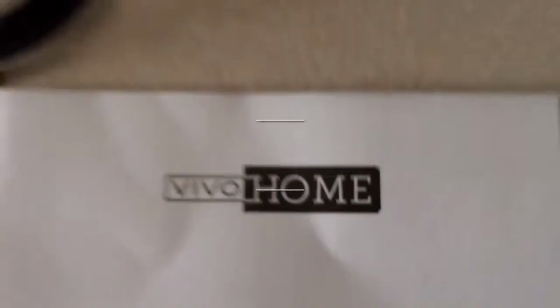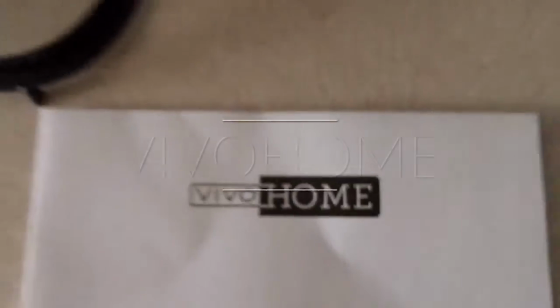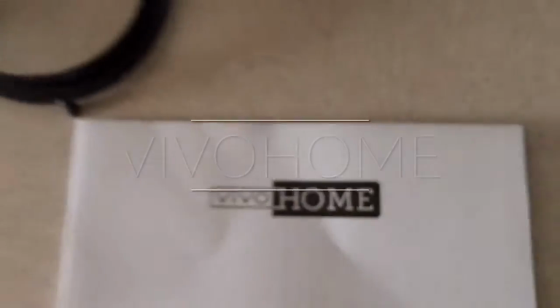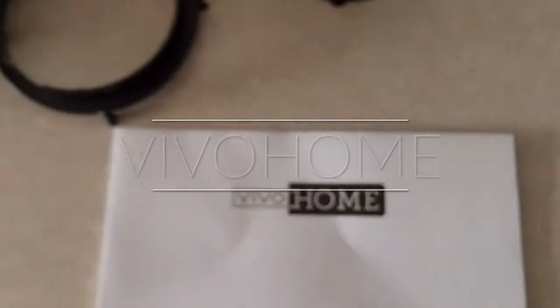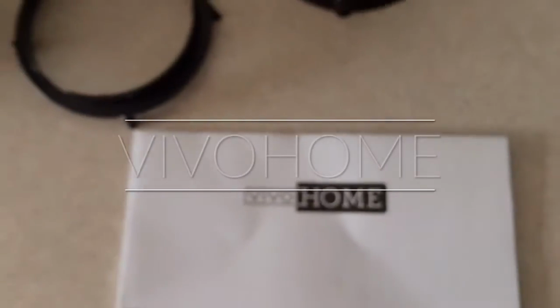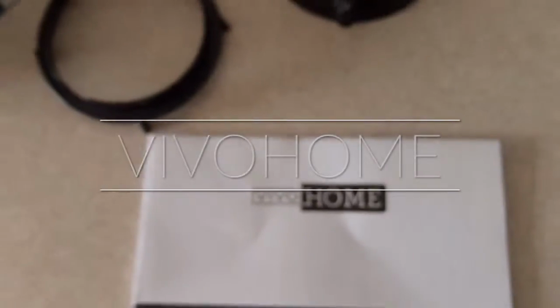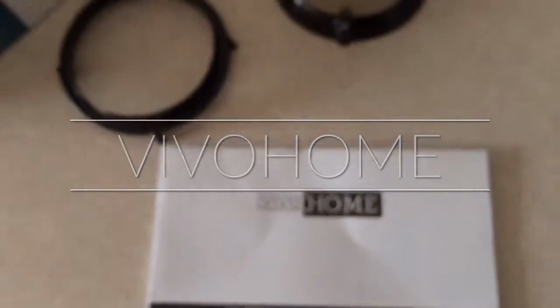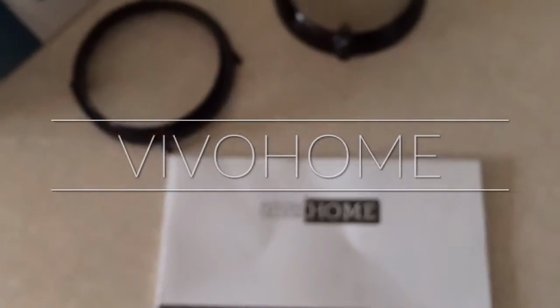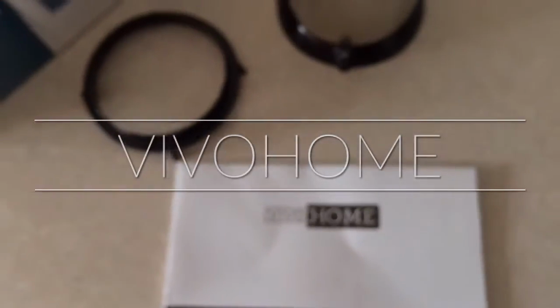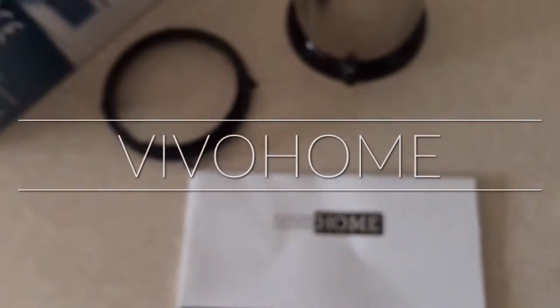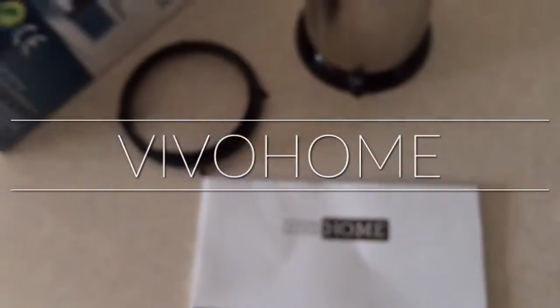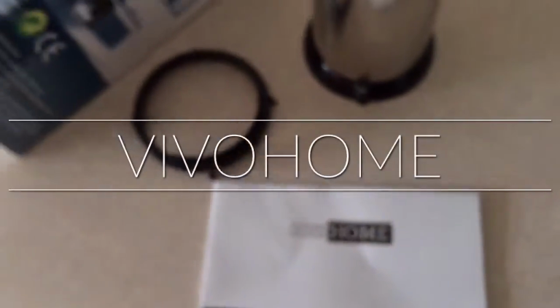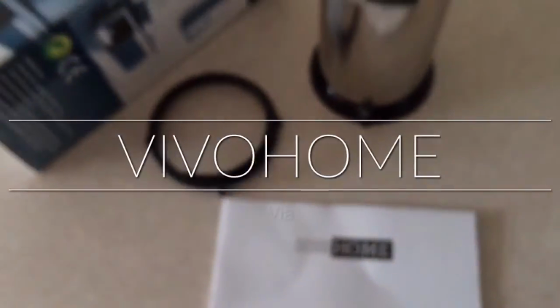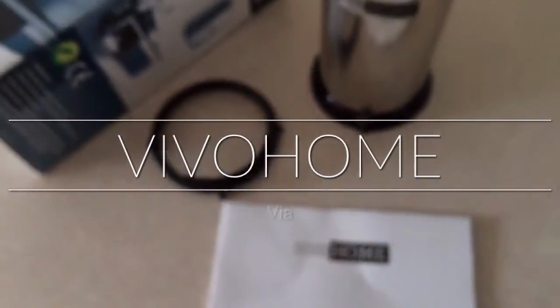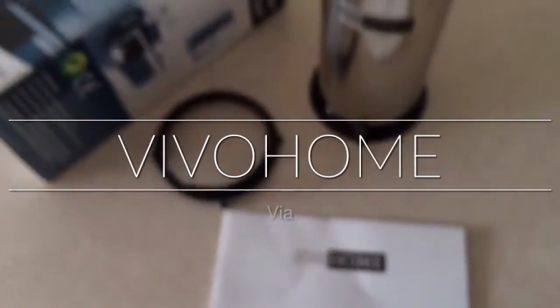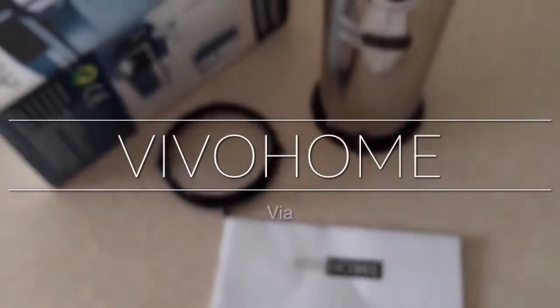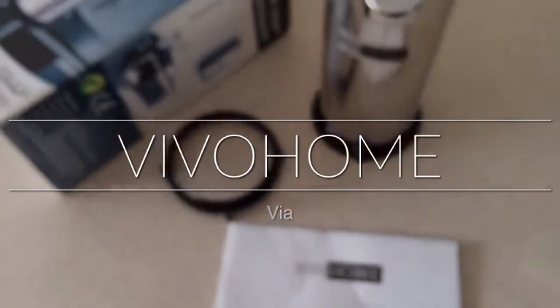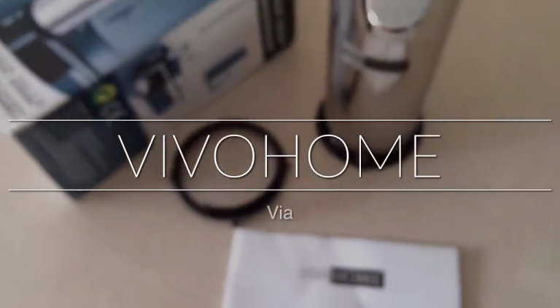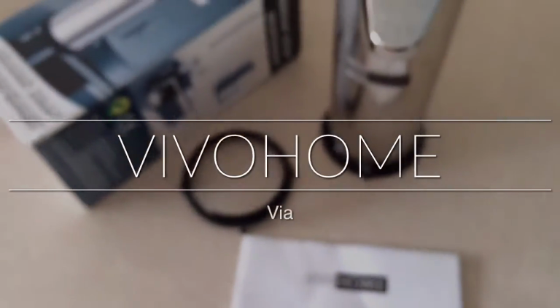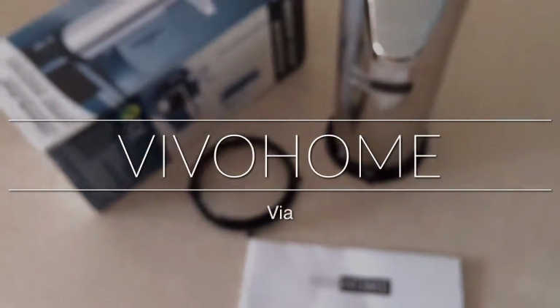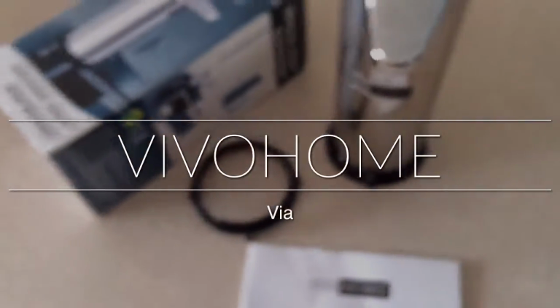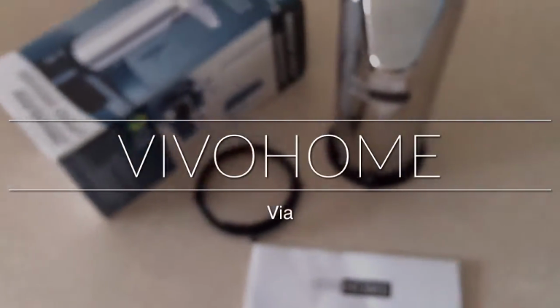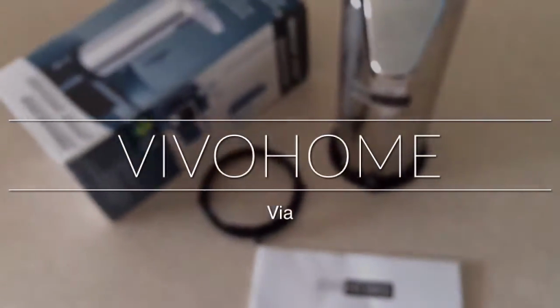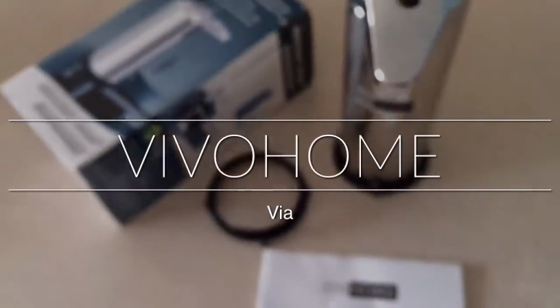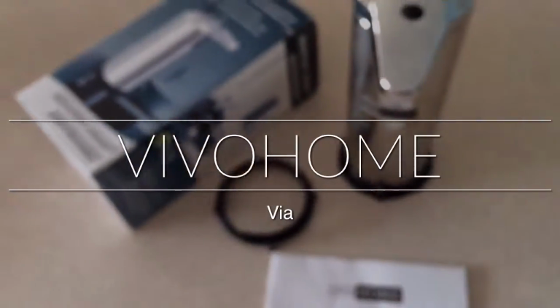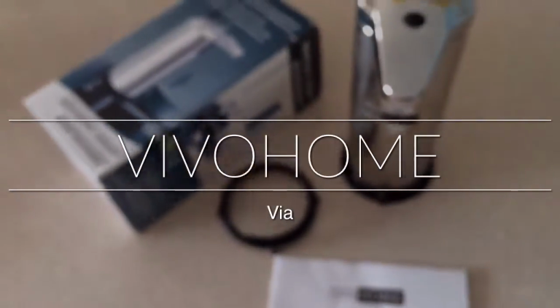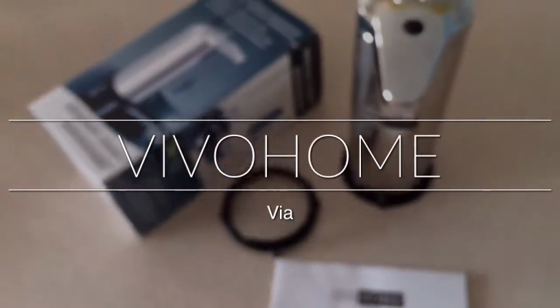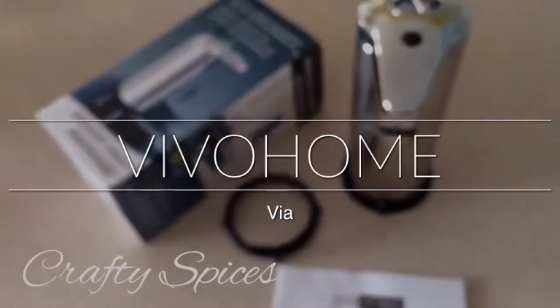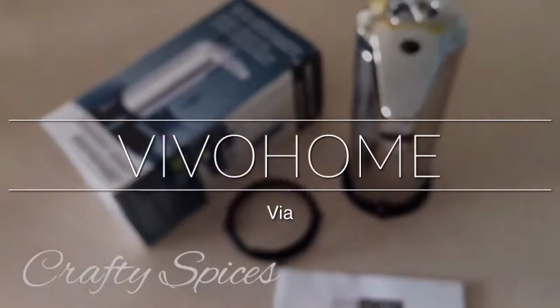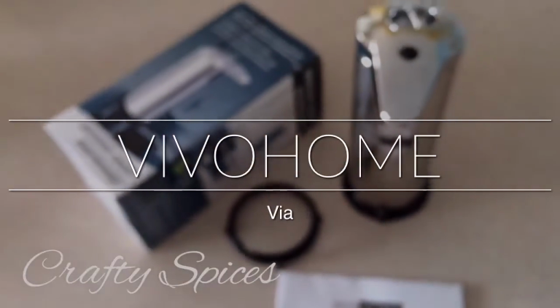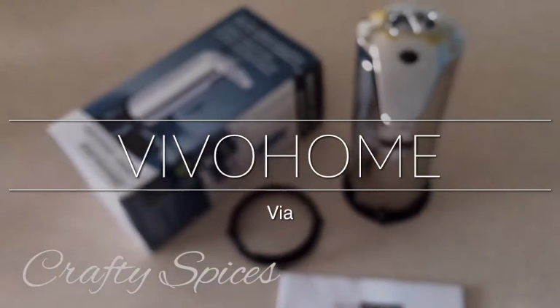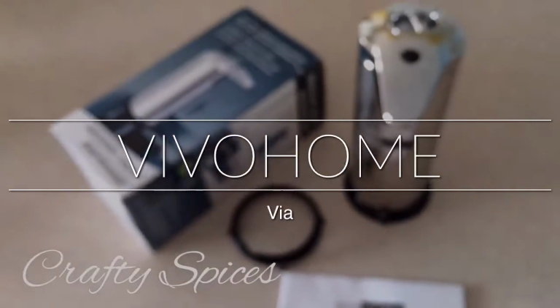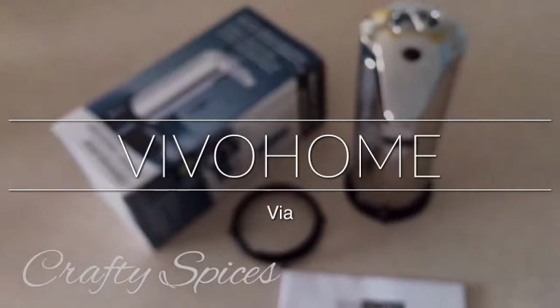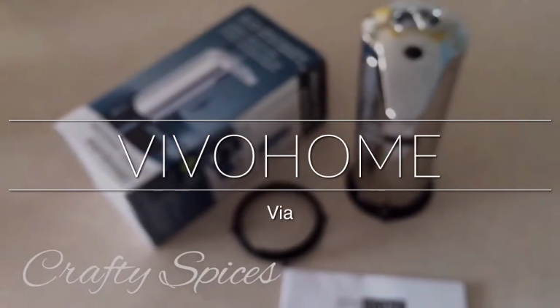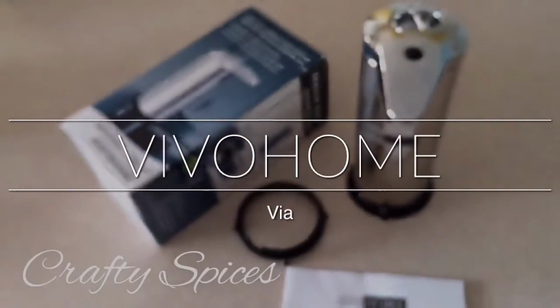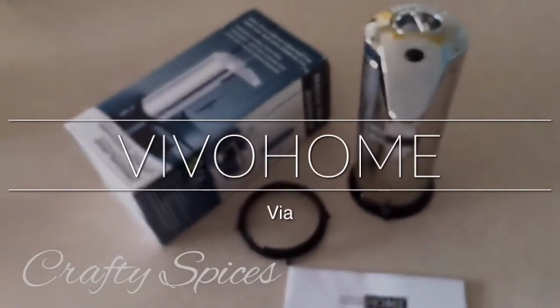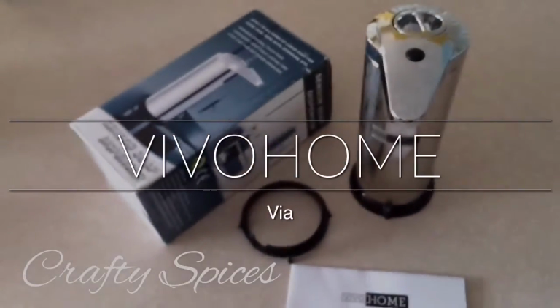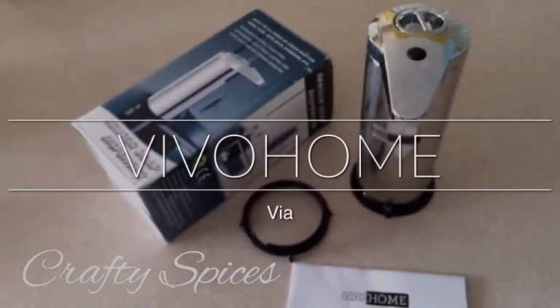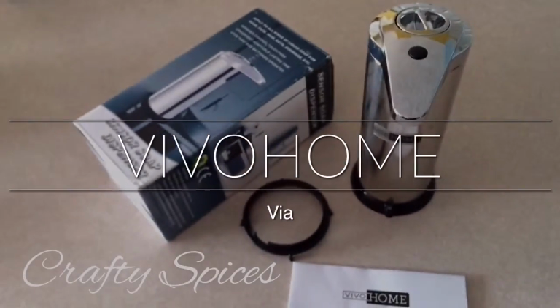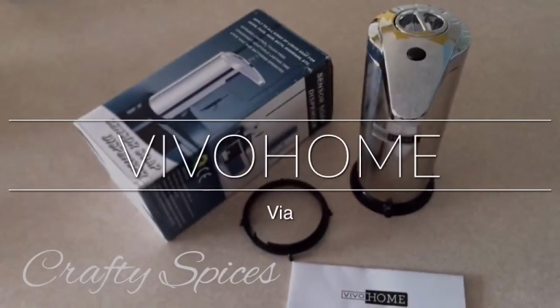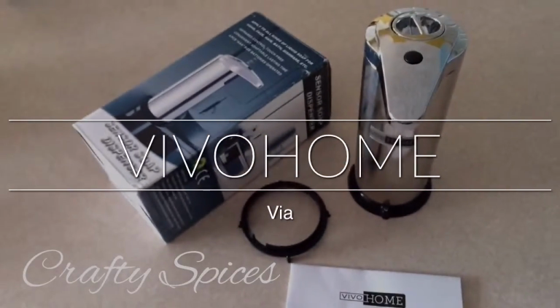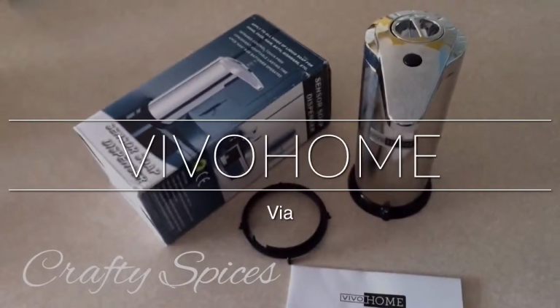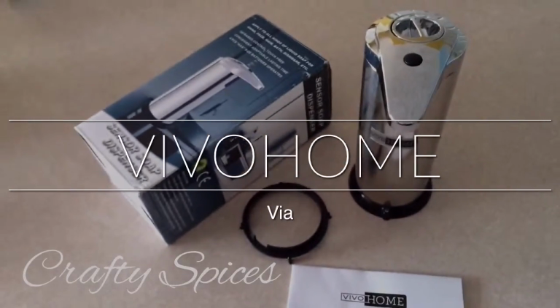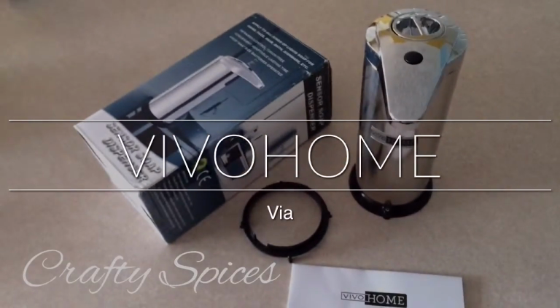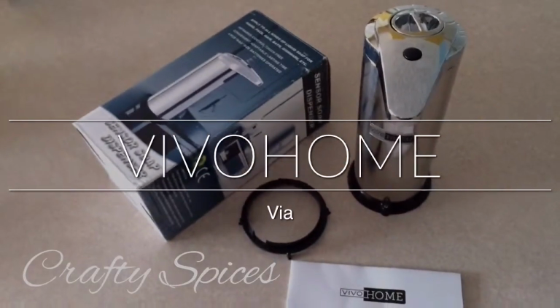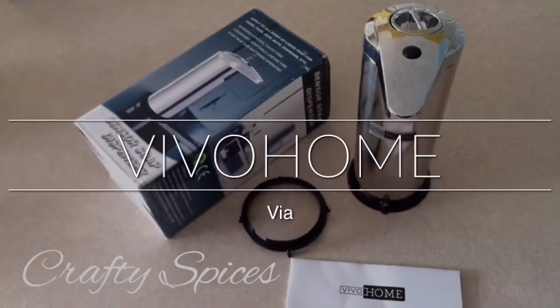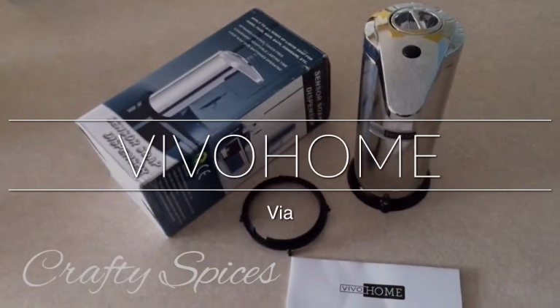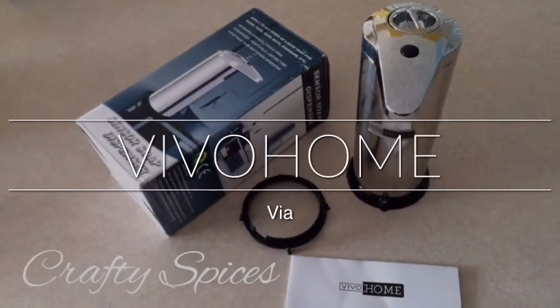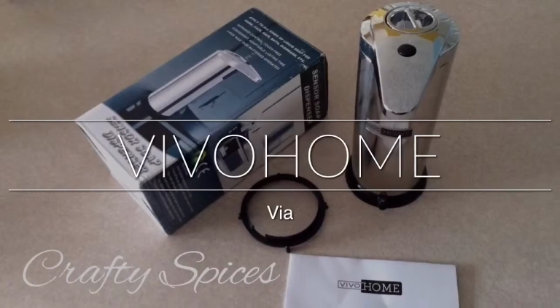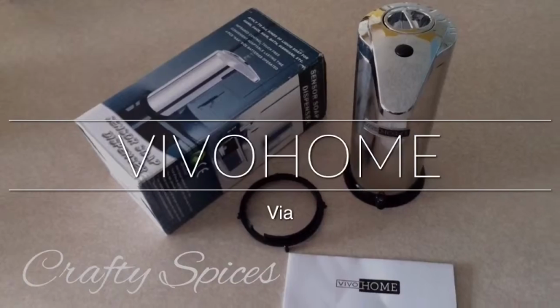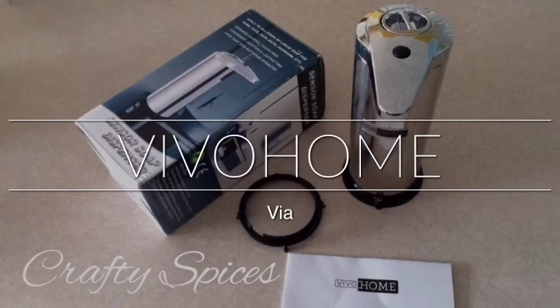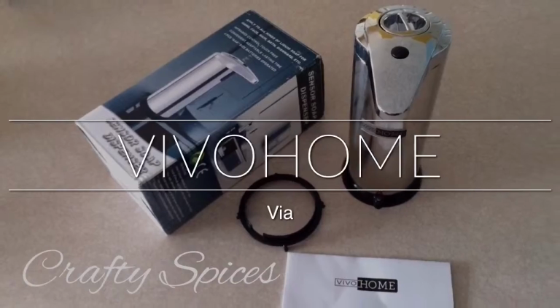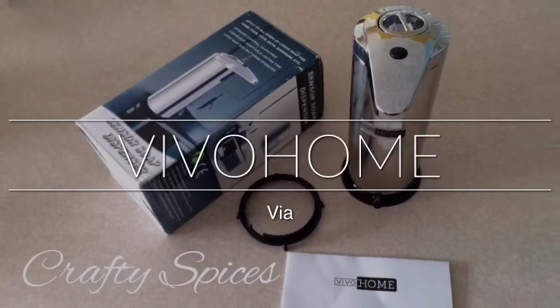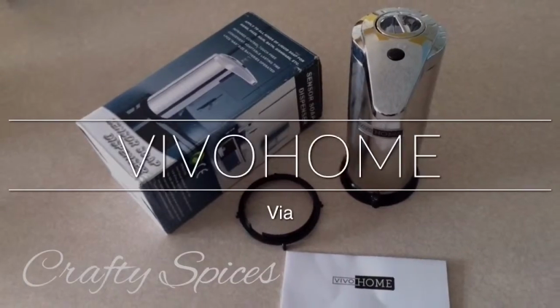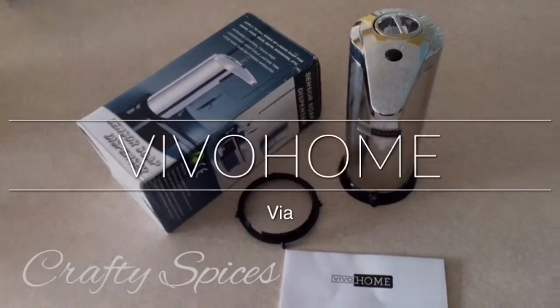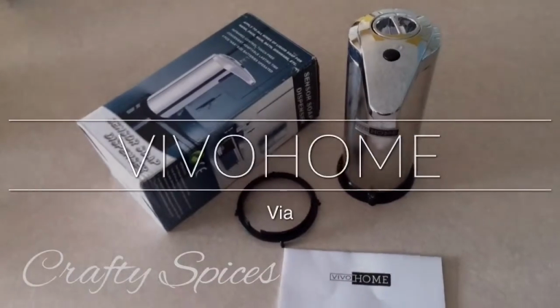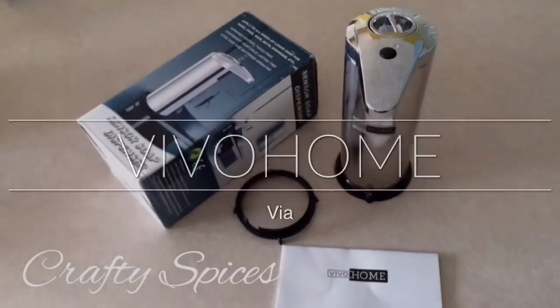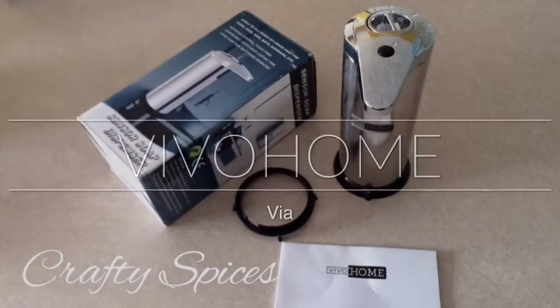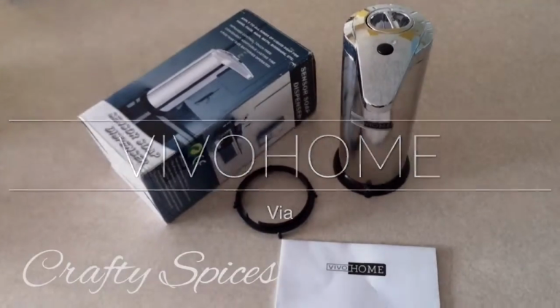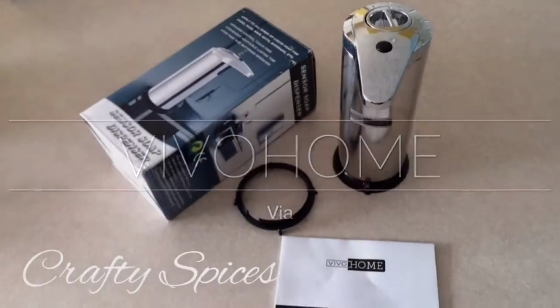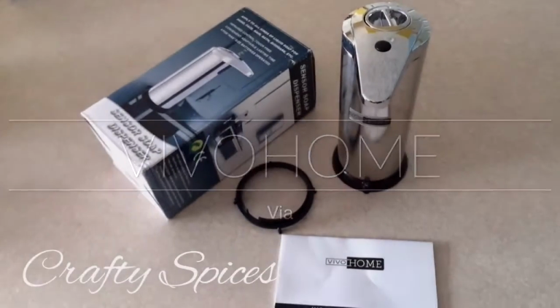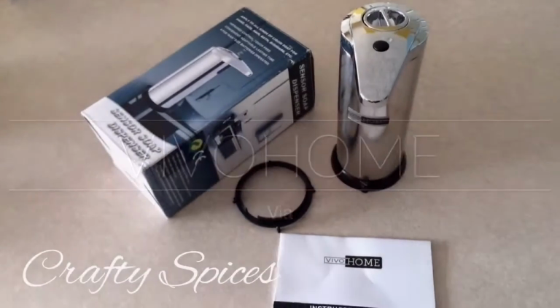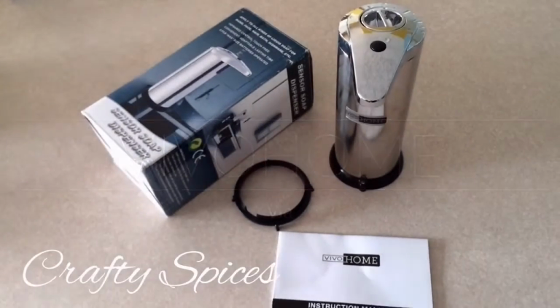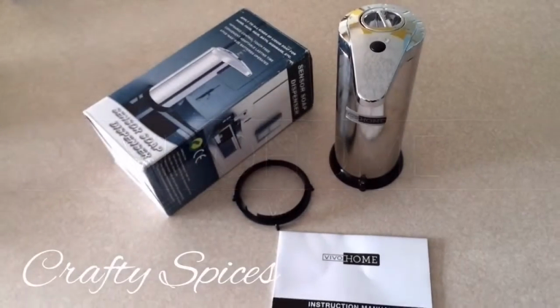Welcome to our channel. This is Jay at Crafty Spices and today we are showcasing the Viva Home Sensor Soap Dispenser.